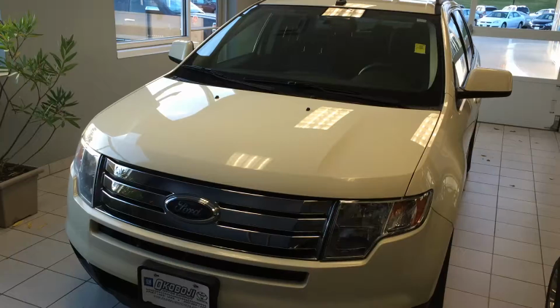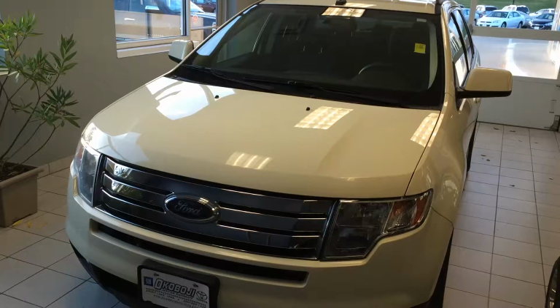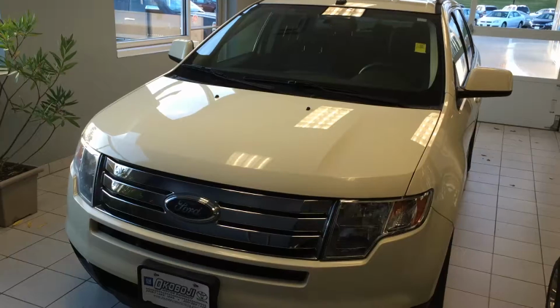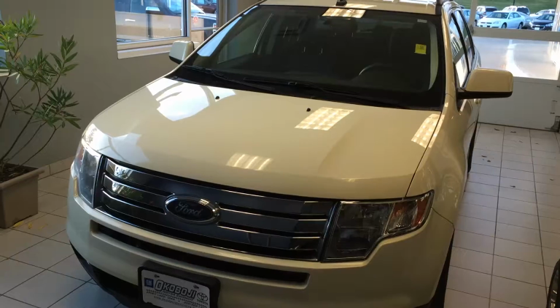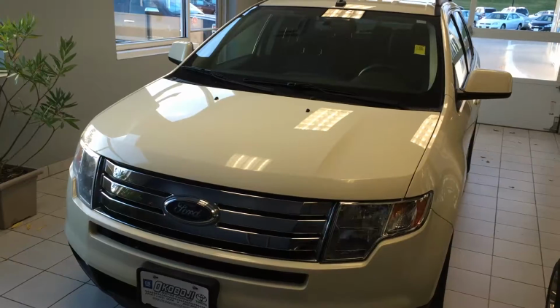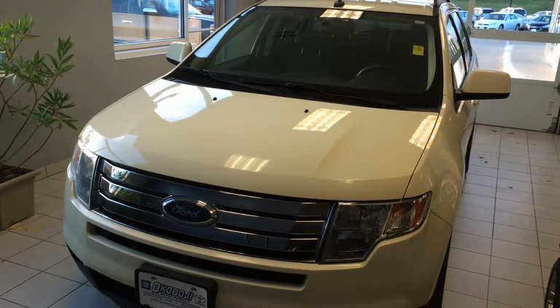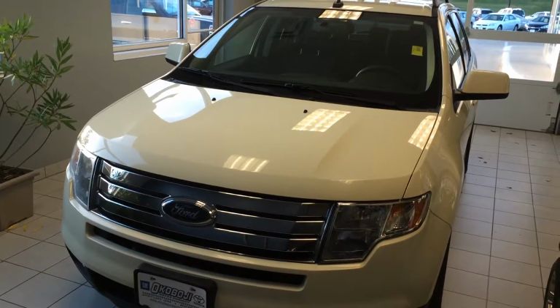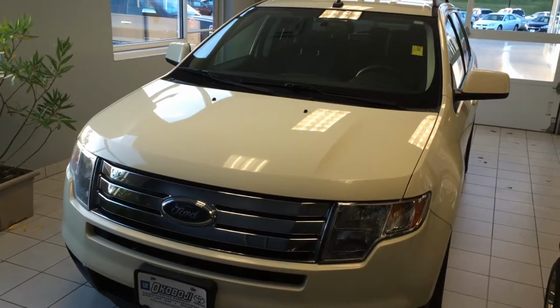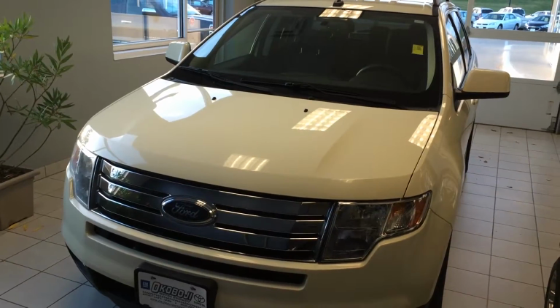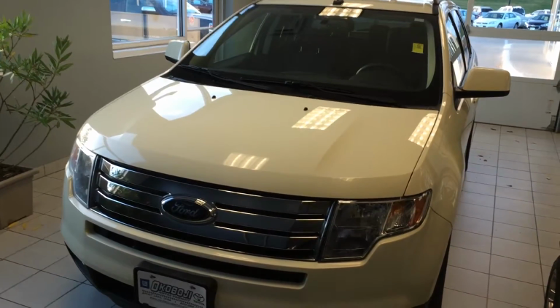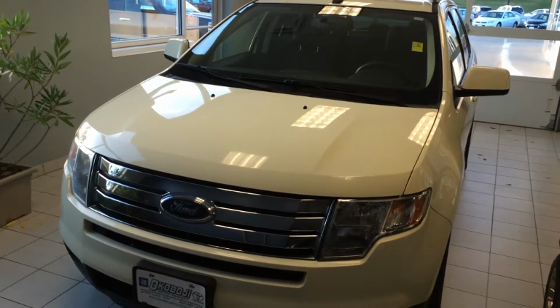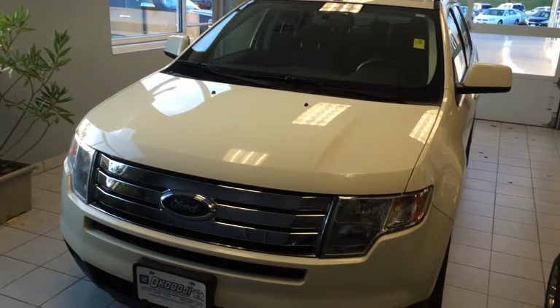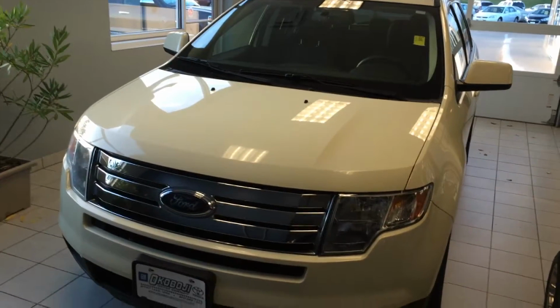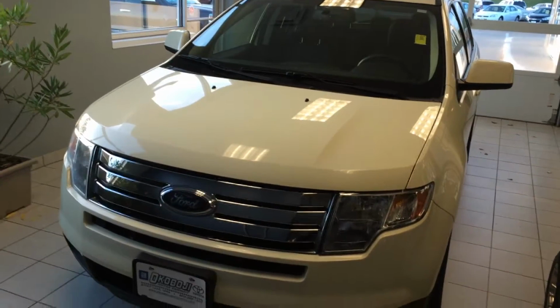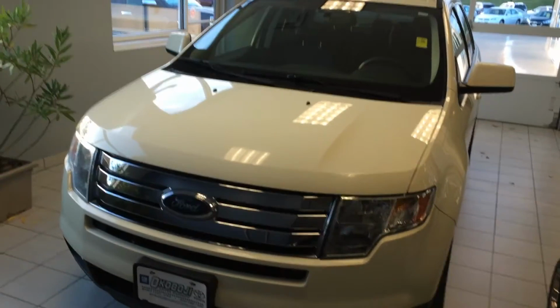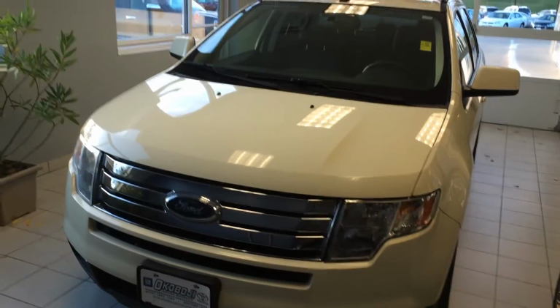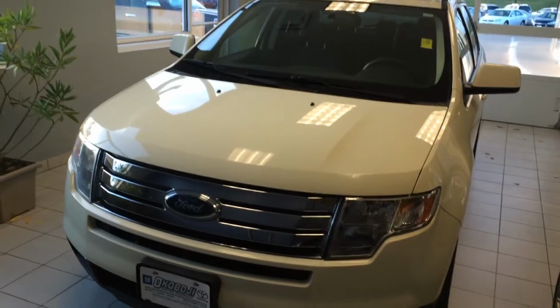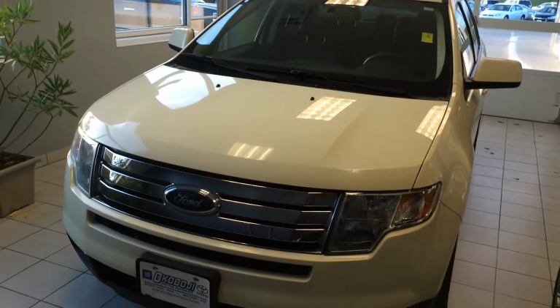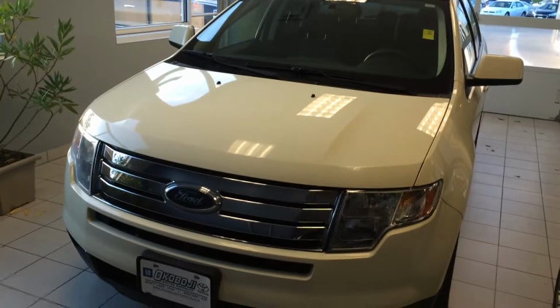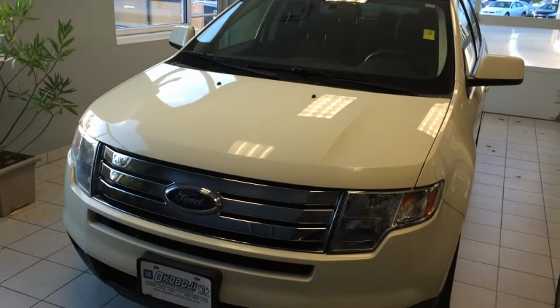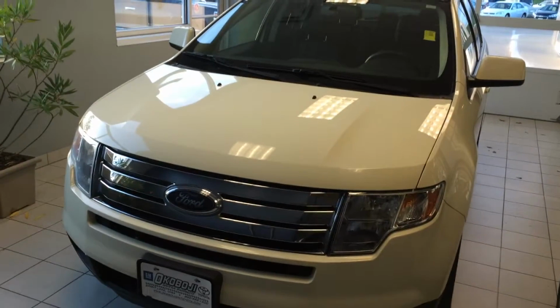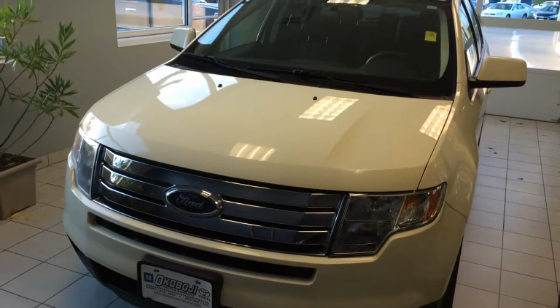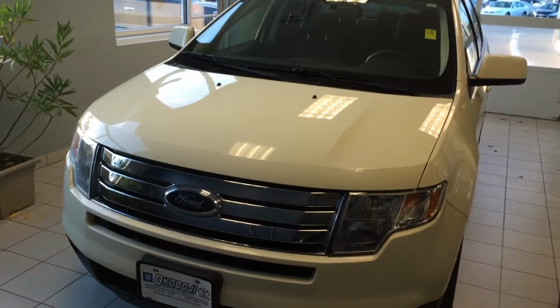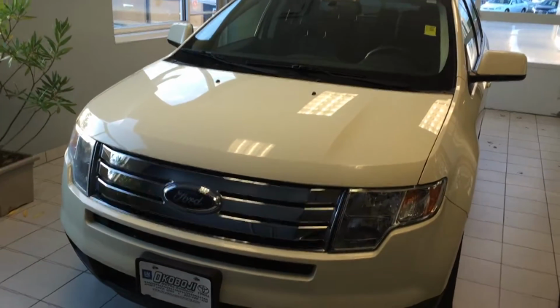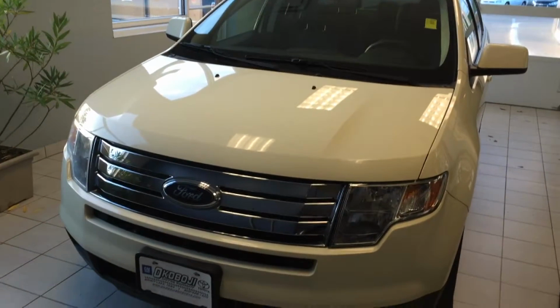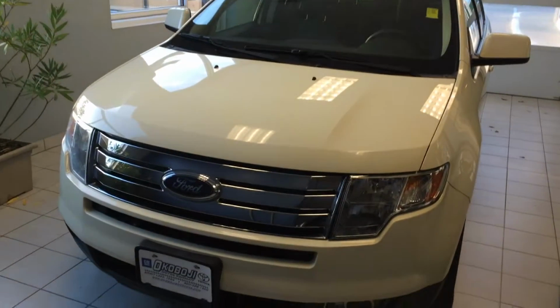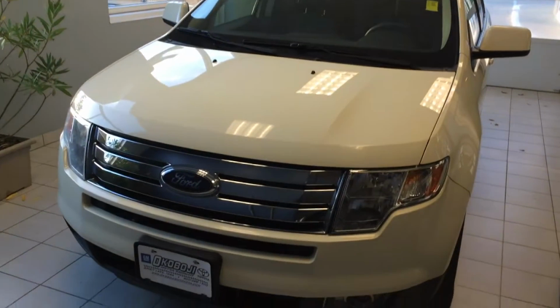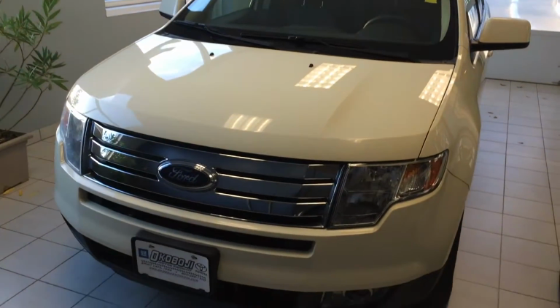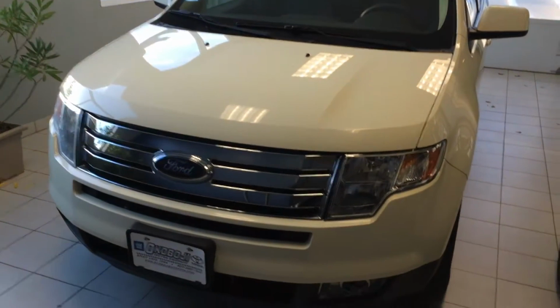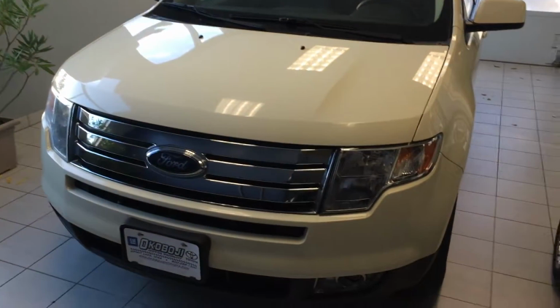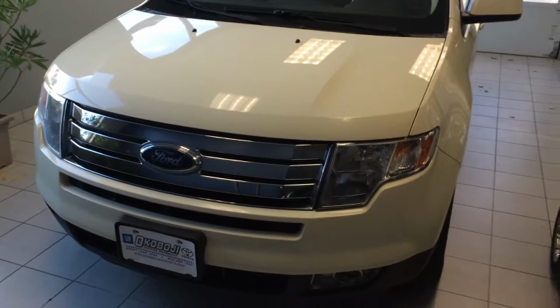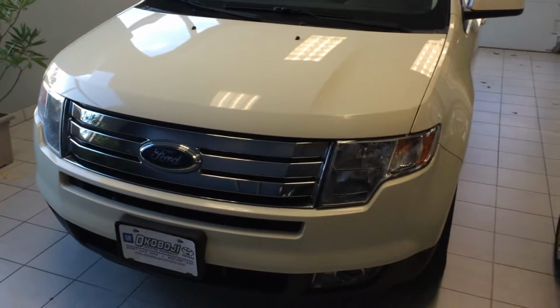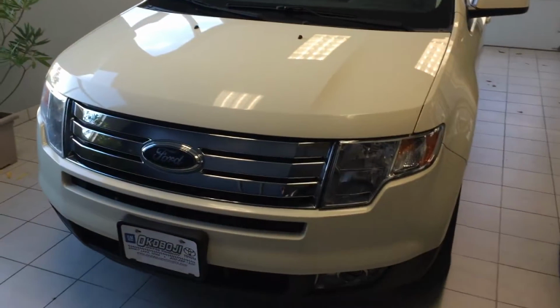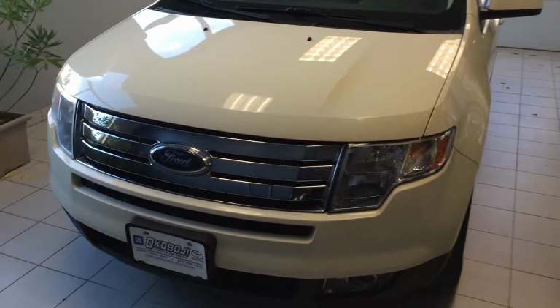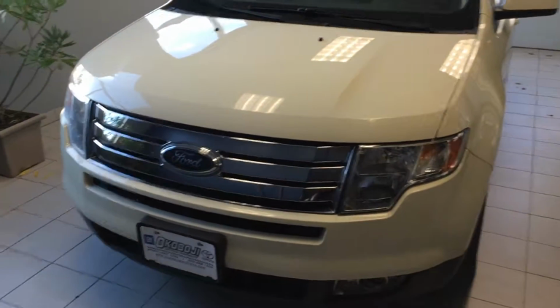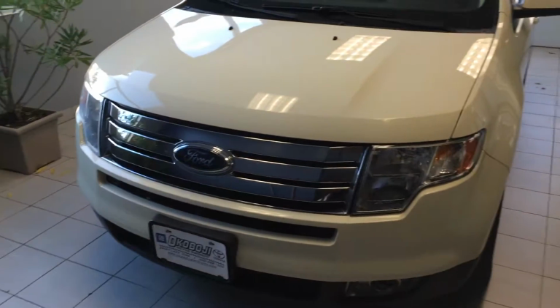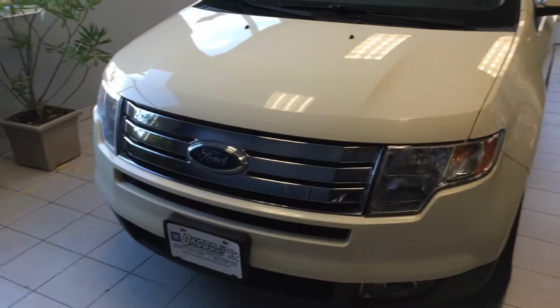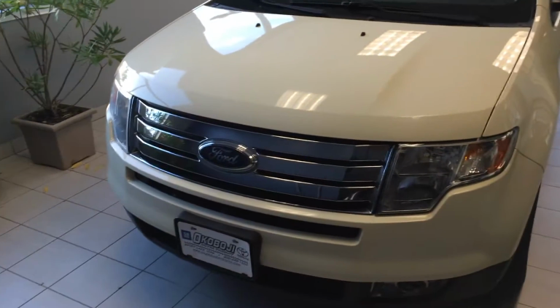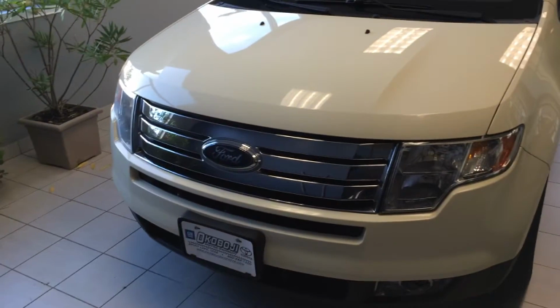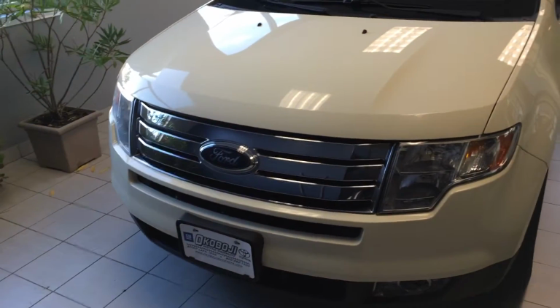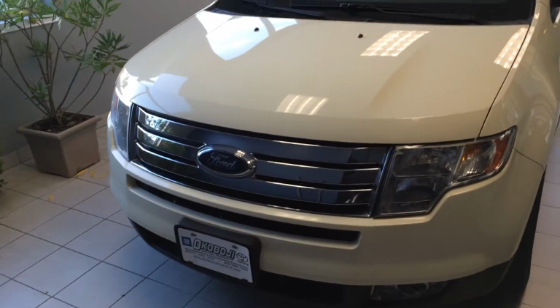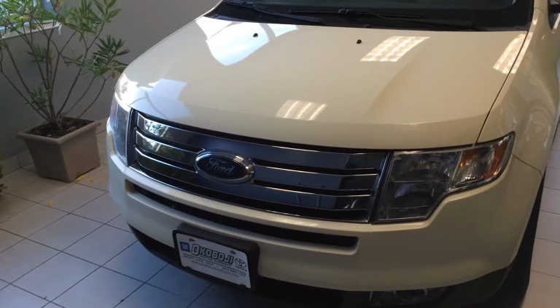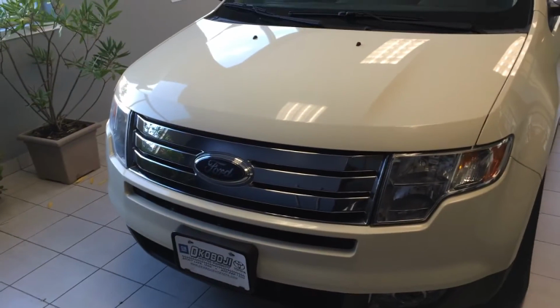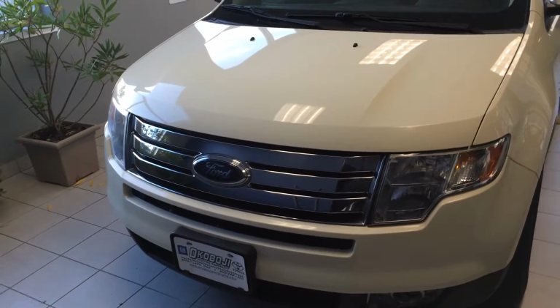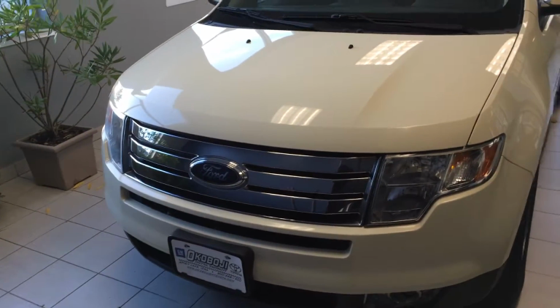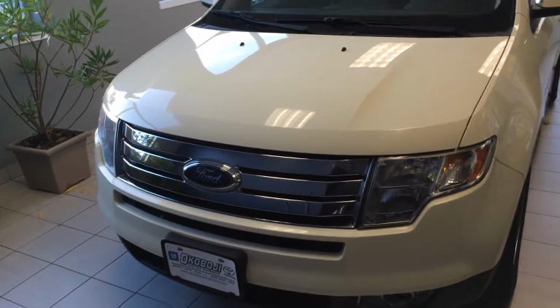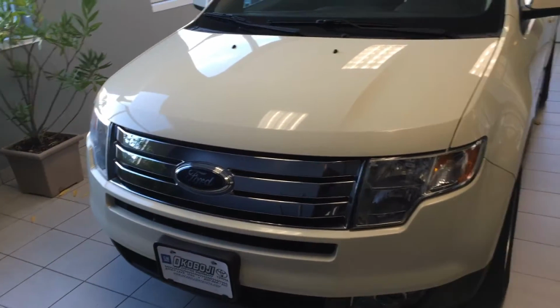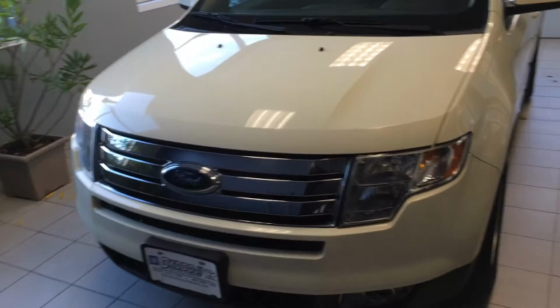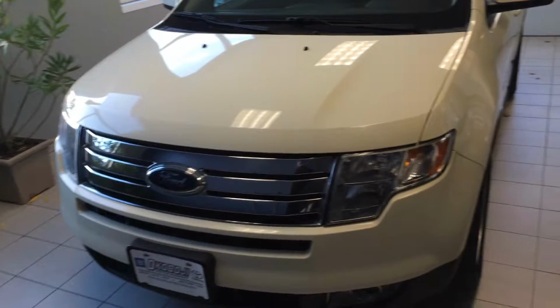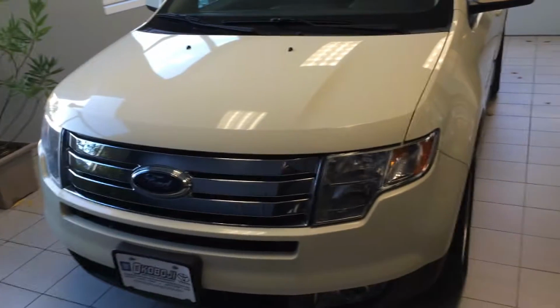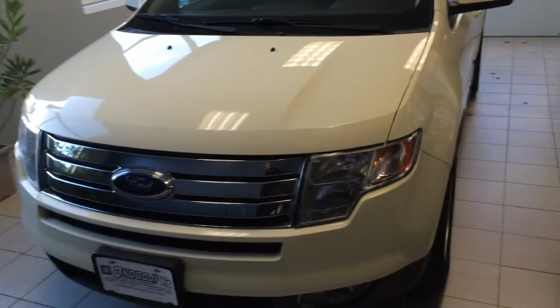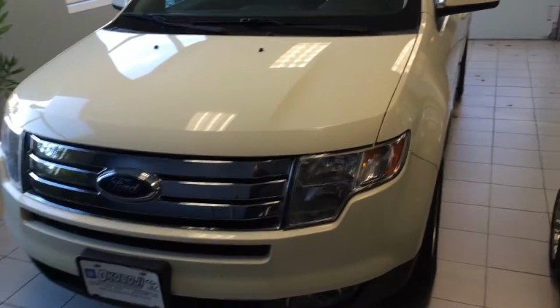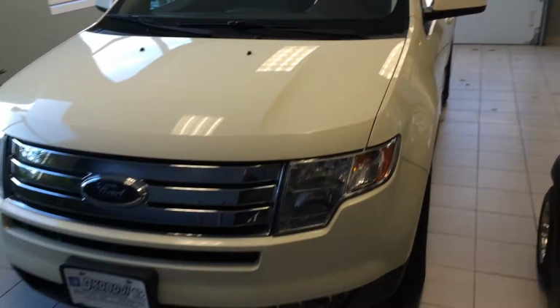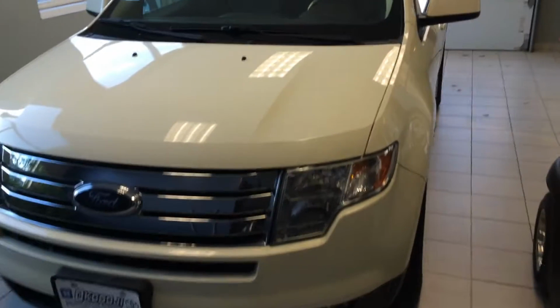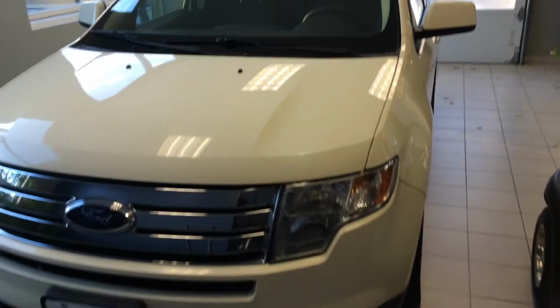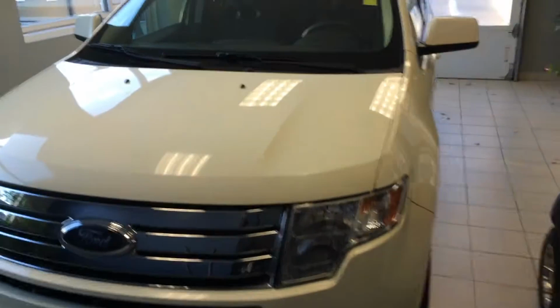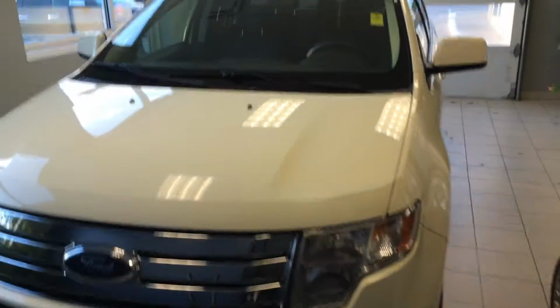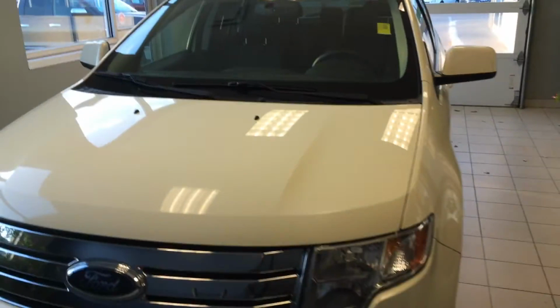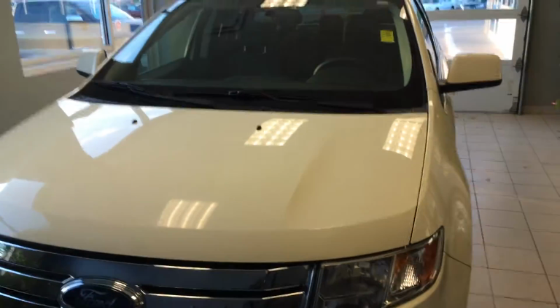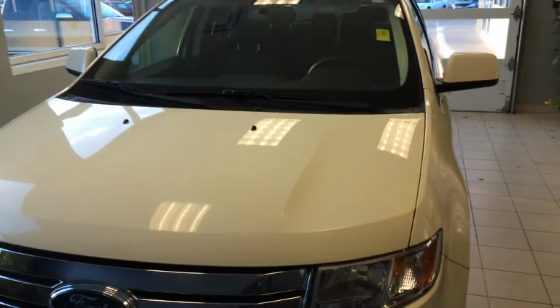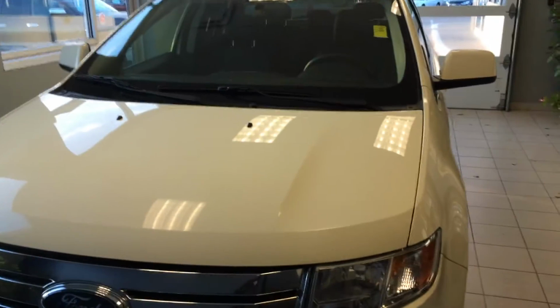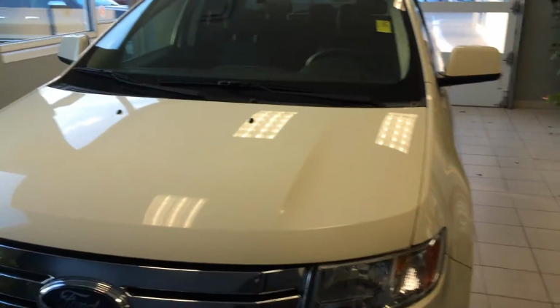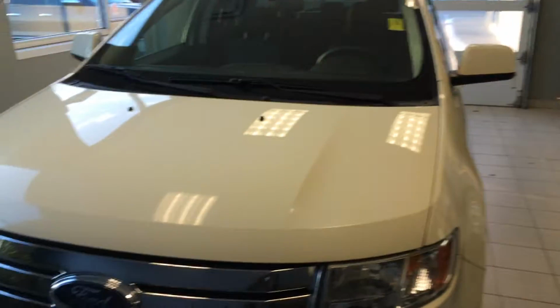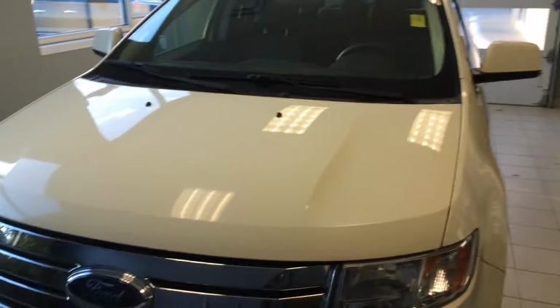Hi, this is Brian with Okoboja GM Toyota in Spirit Lake, Iowa. Here's a 2007 Ford Edge SEL Plus.